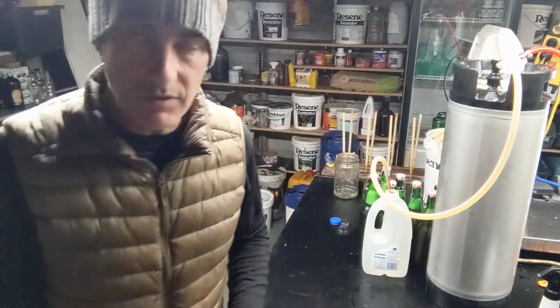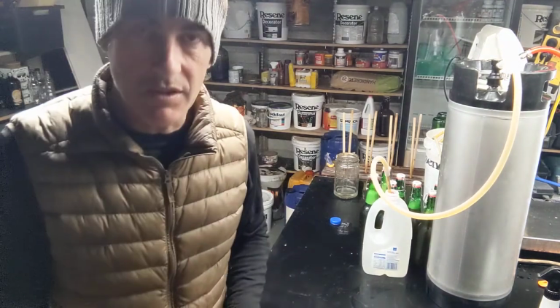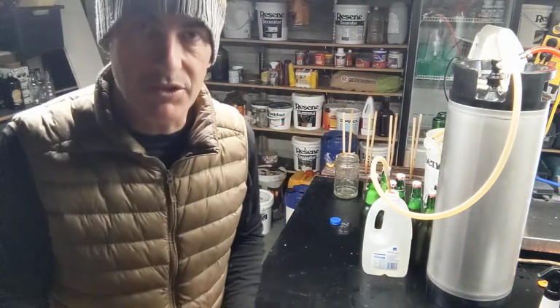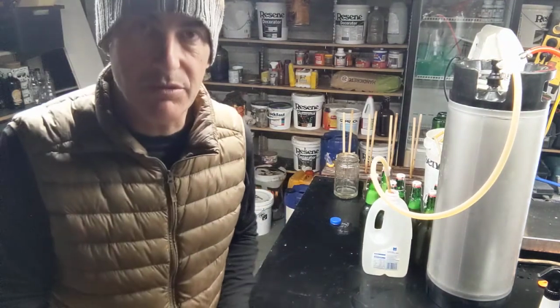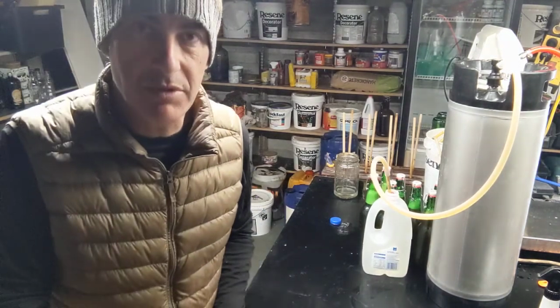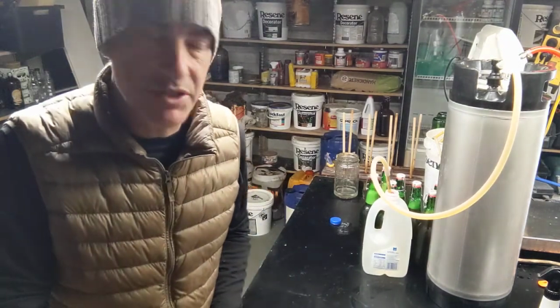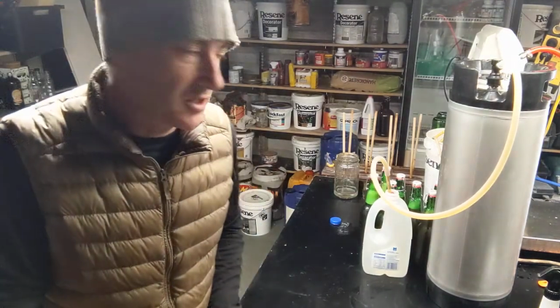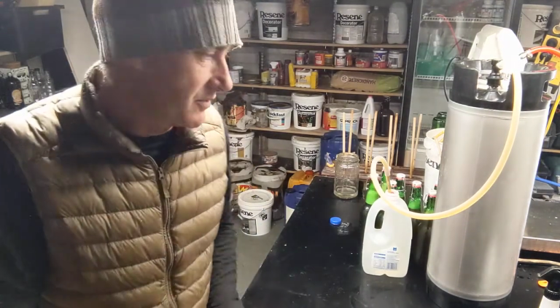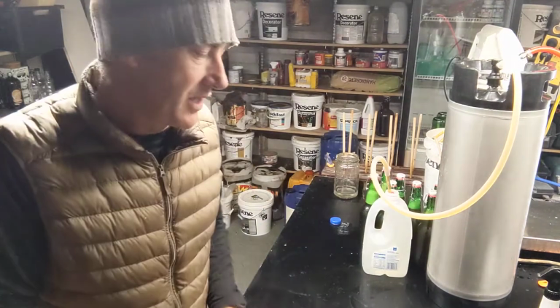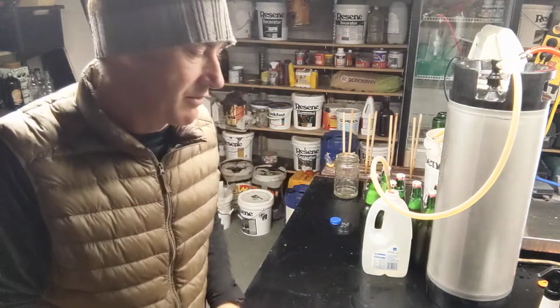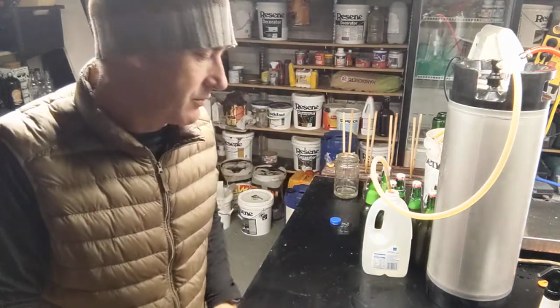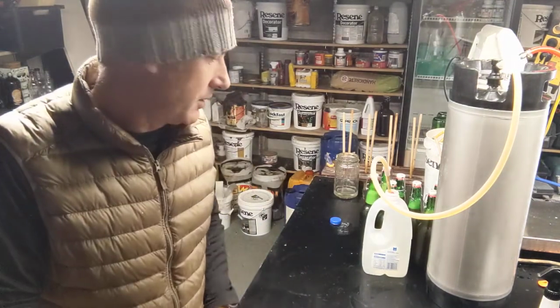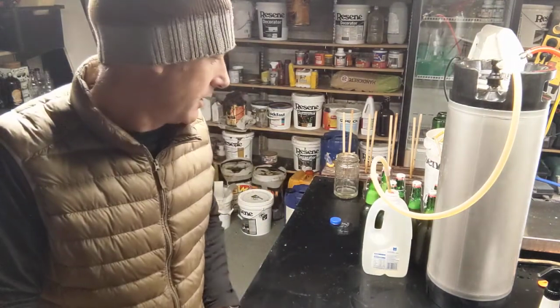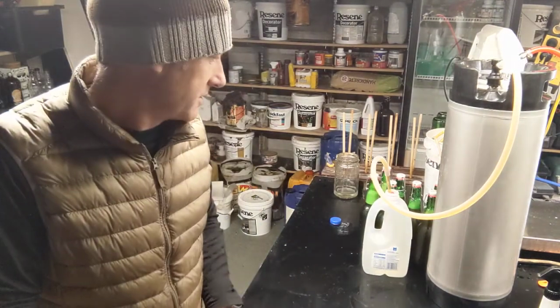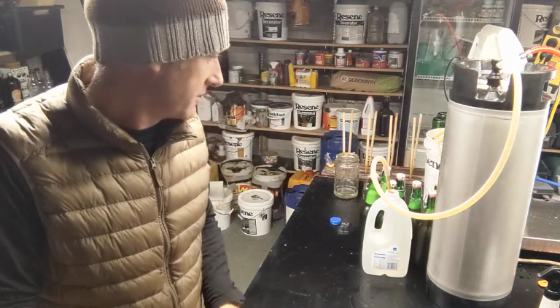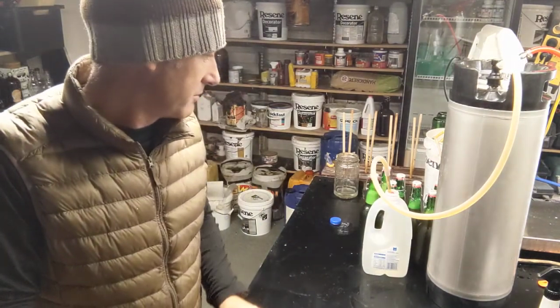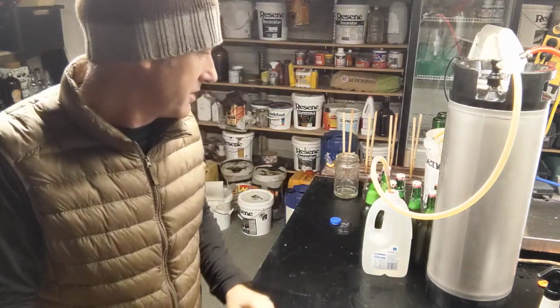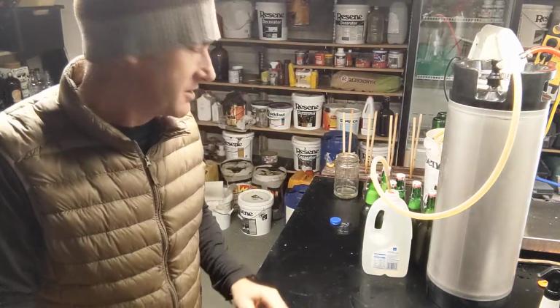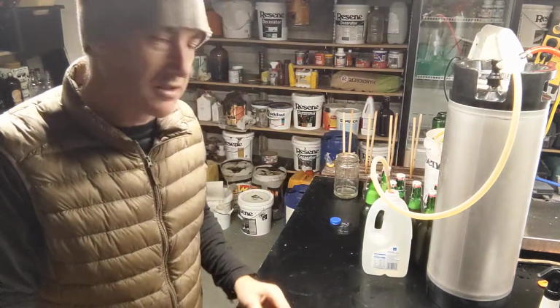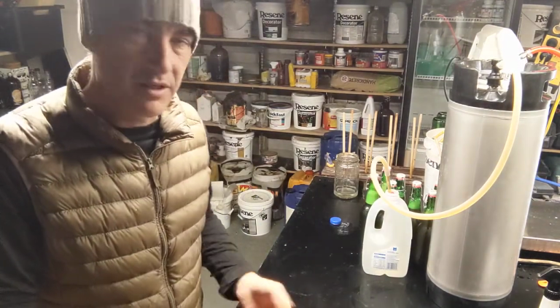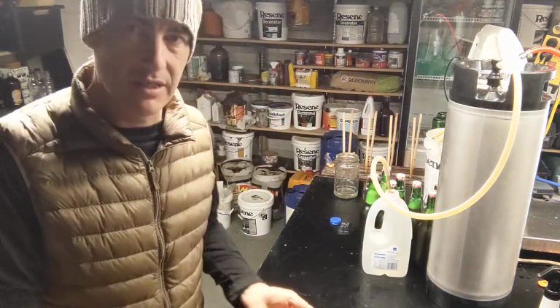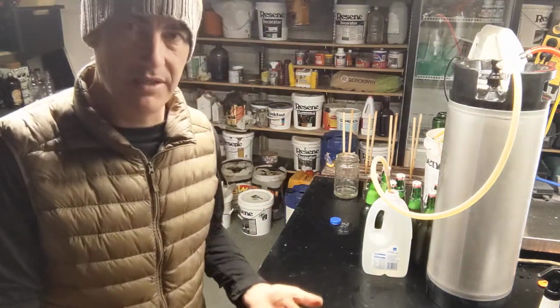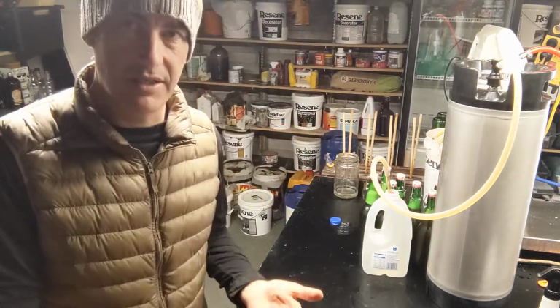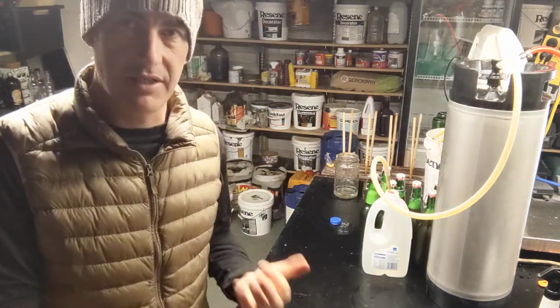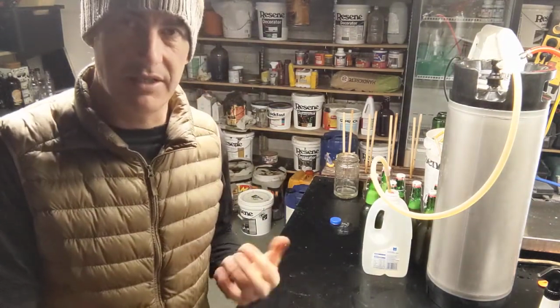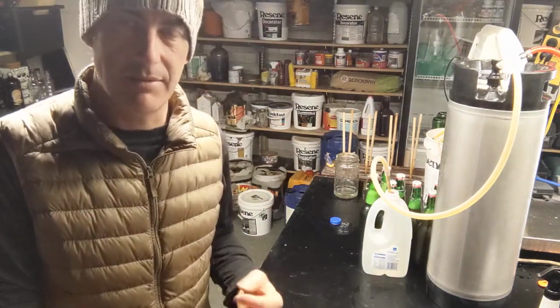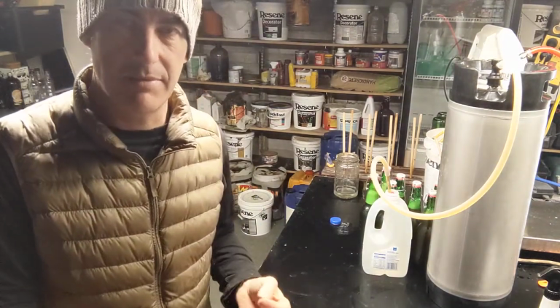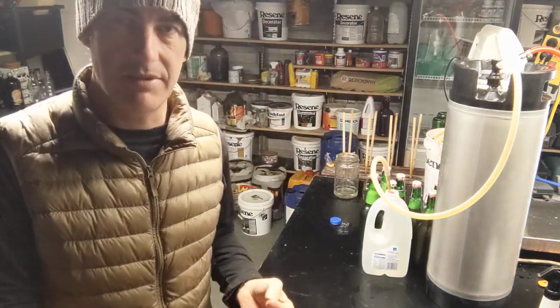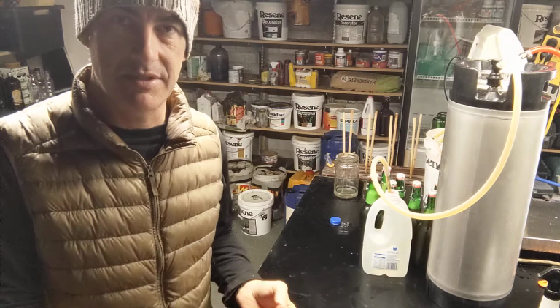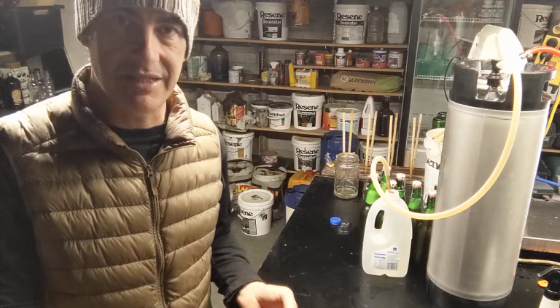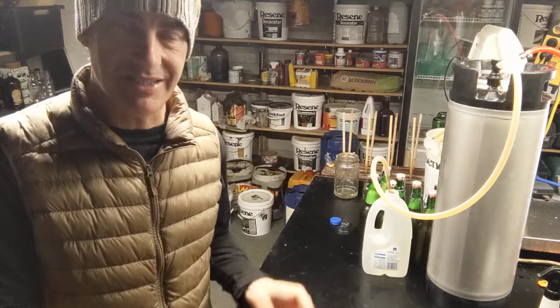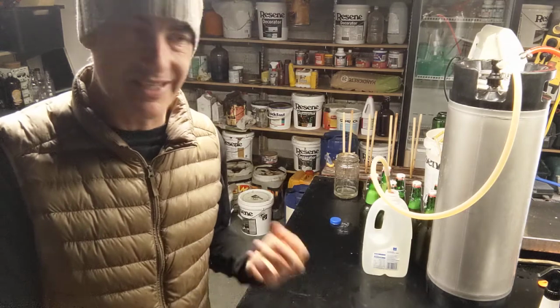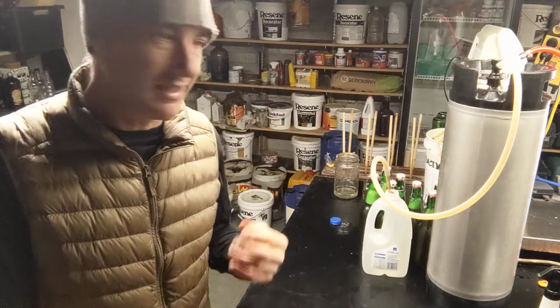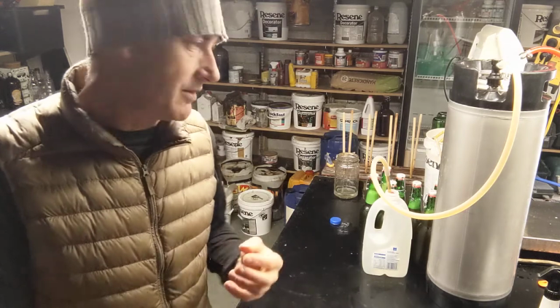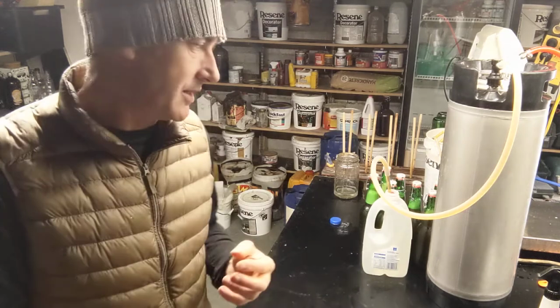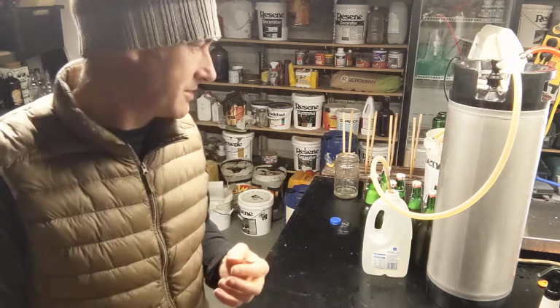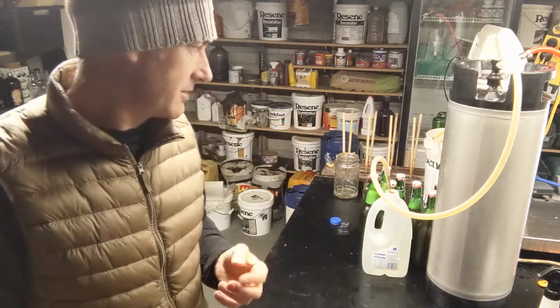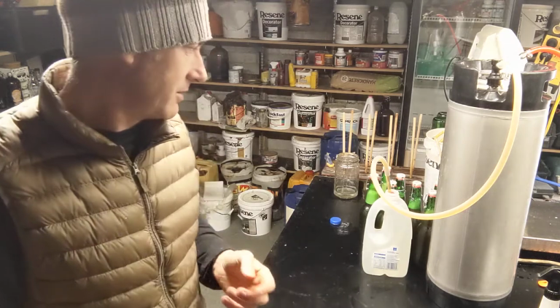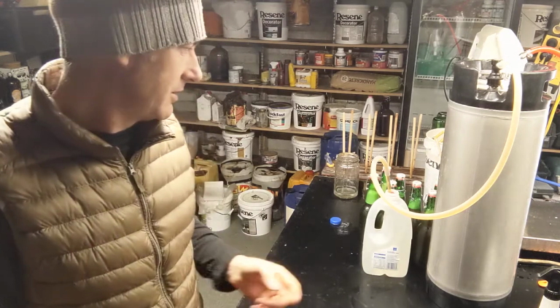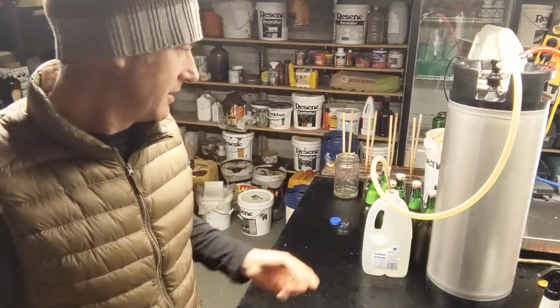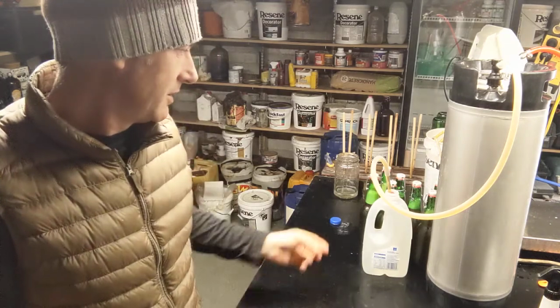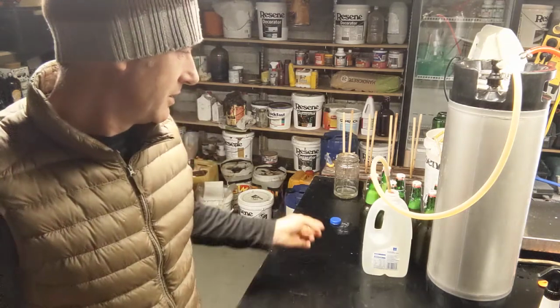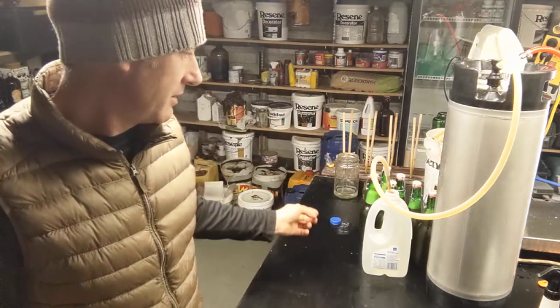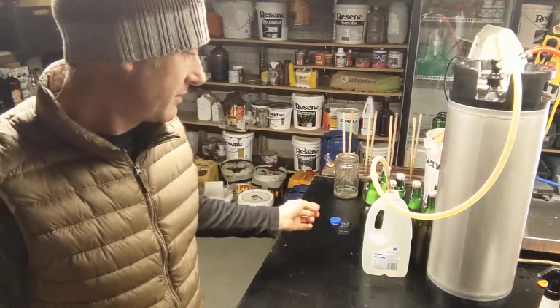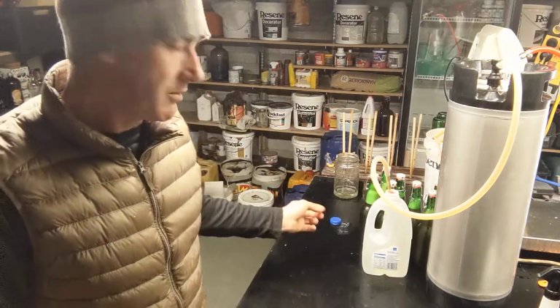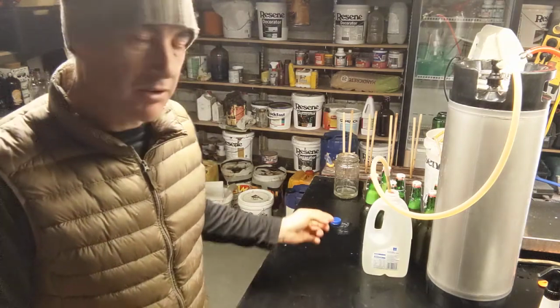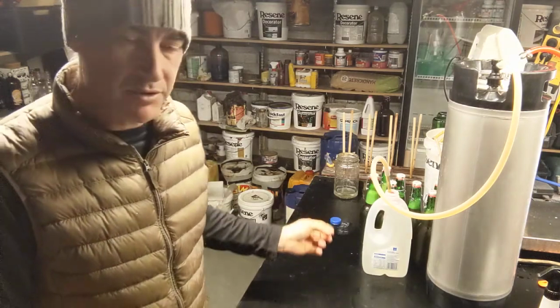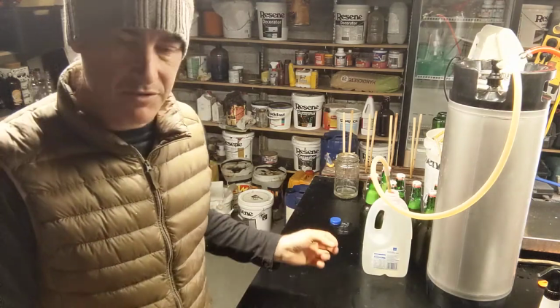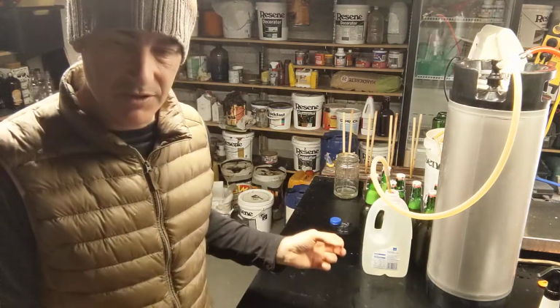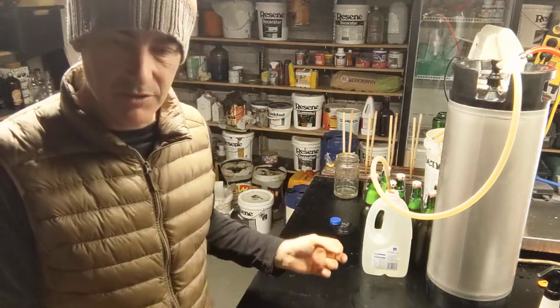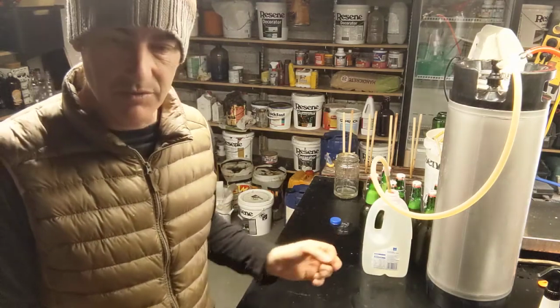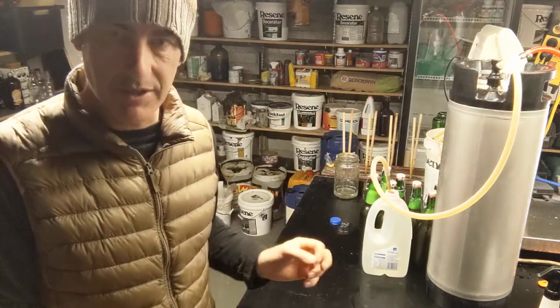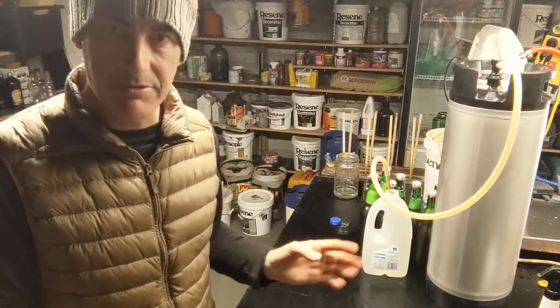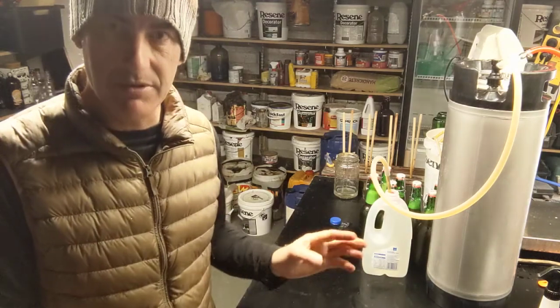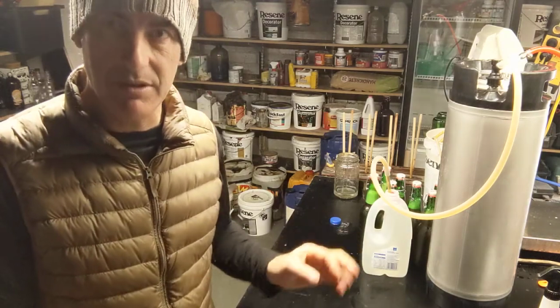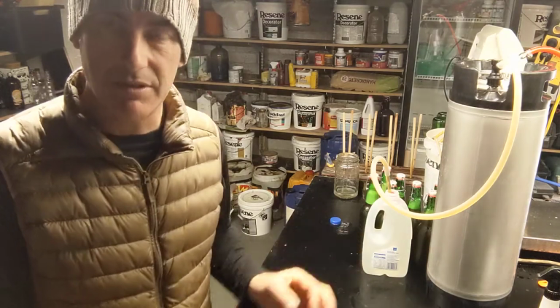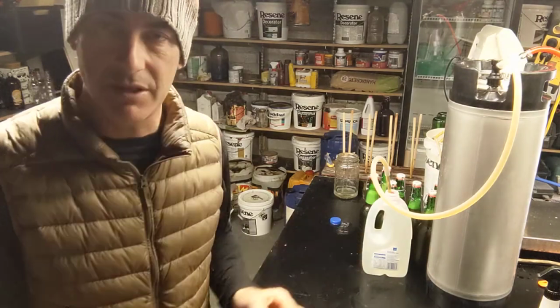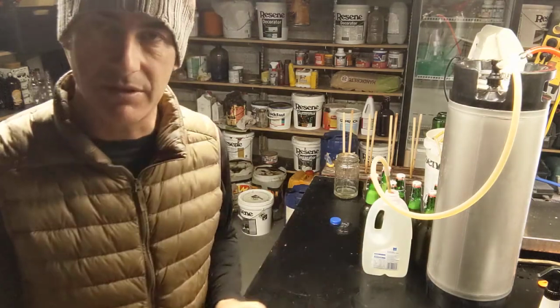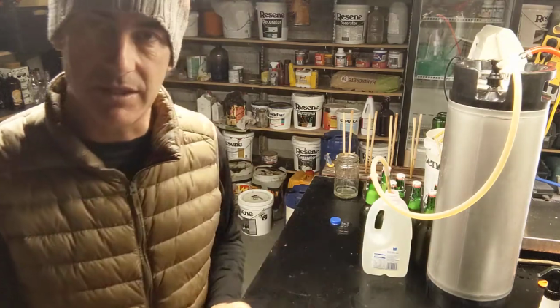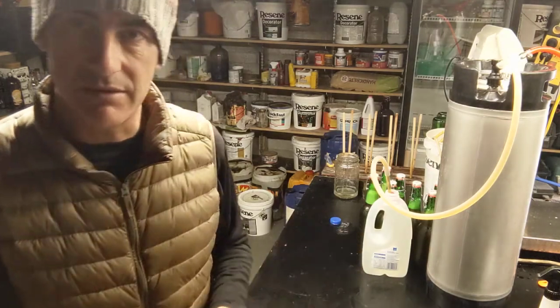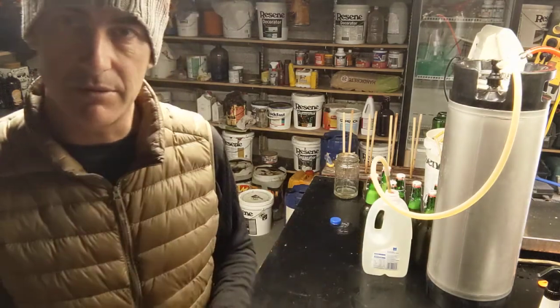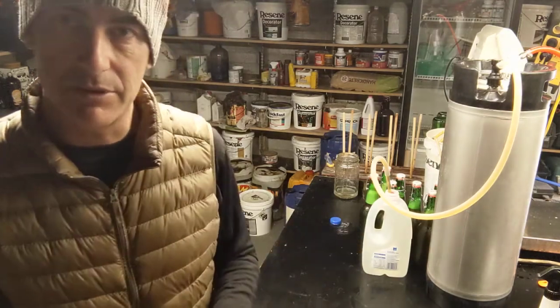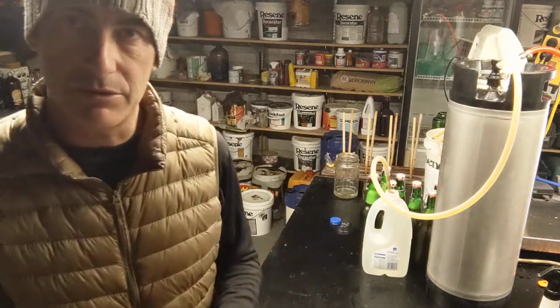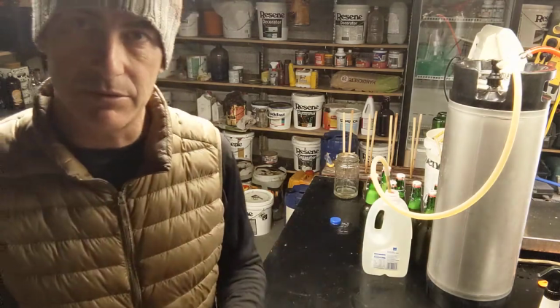I should mention, if you haven't realised, the reason I let the head come up is to get the air out. So I've got bottles filled with absolutely no air in them at all.